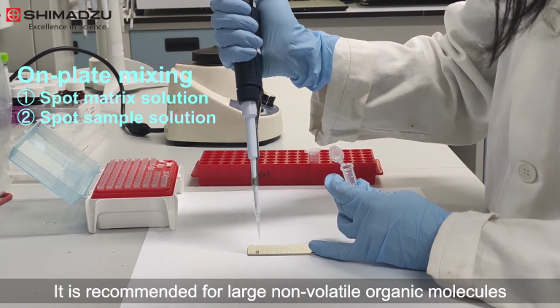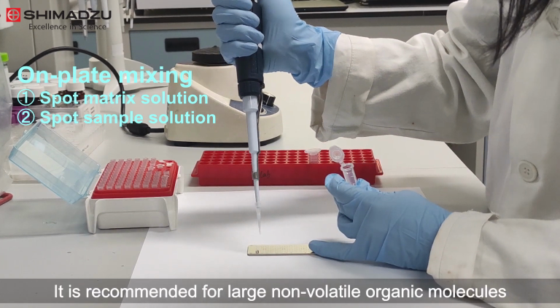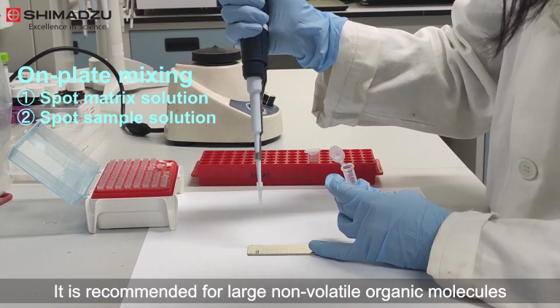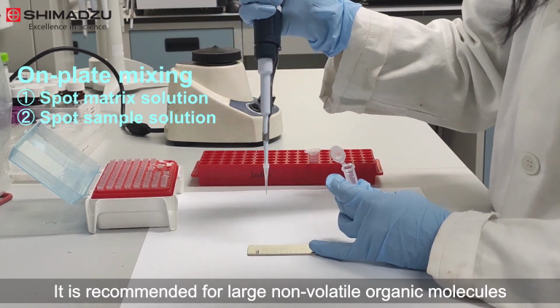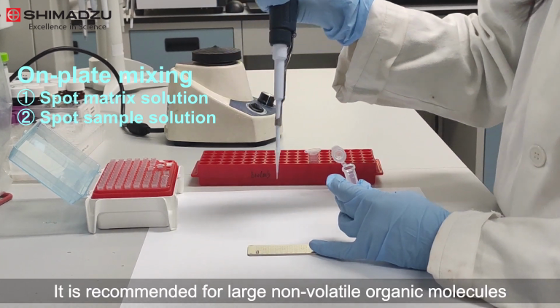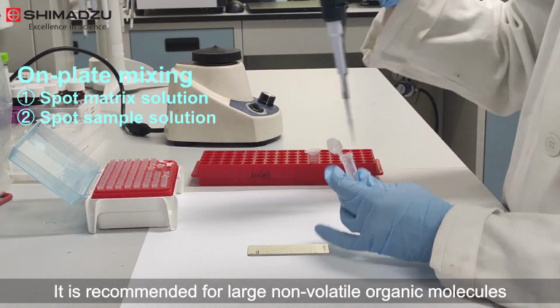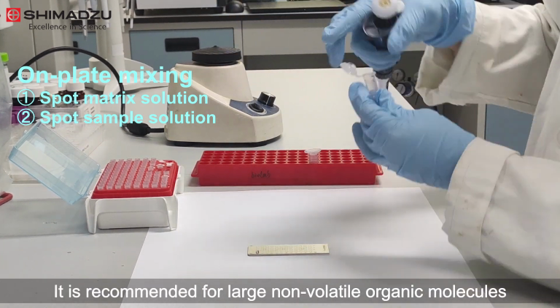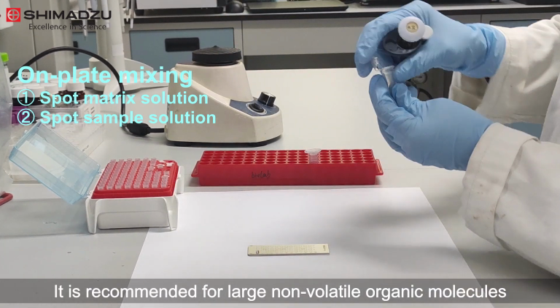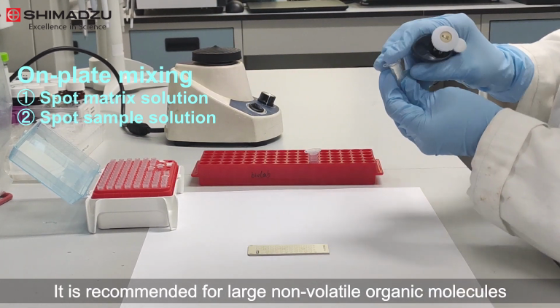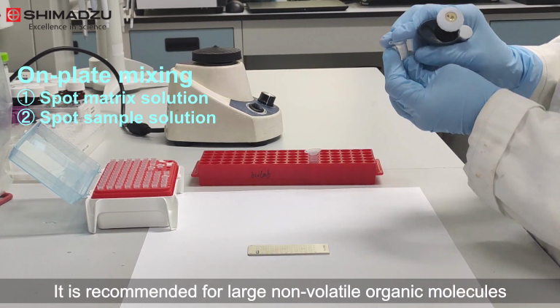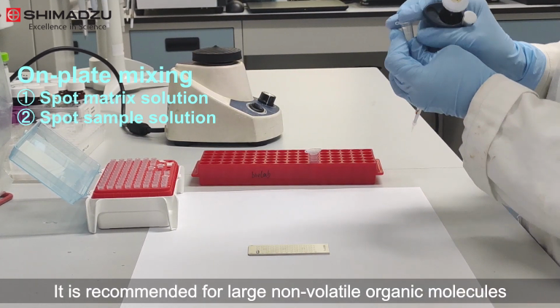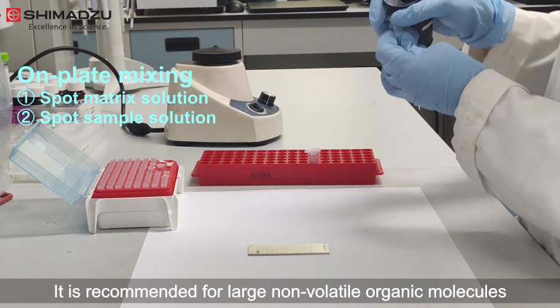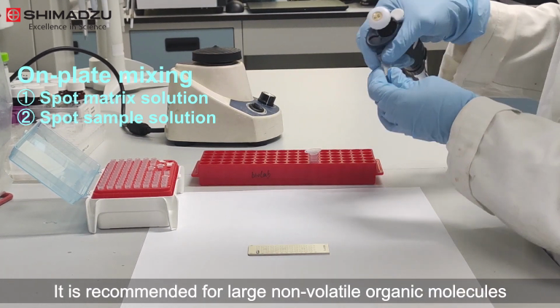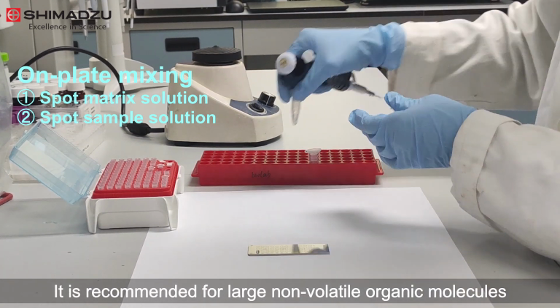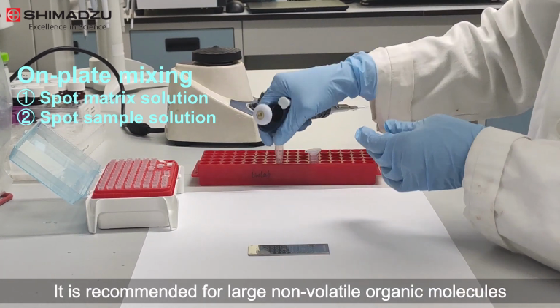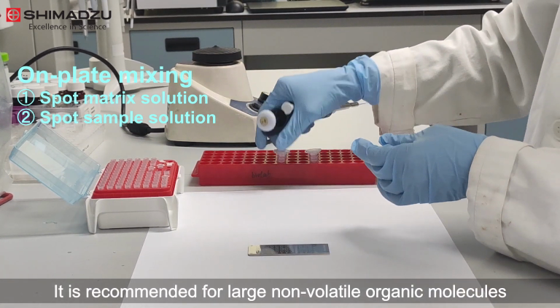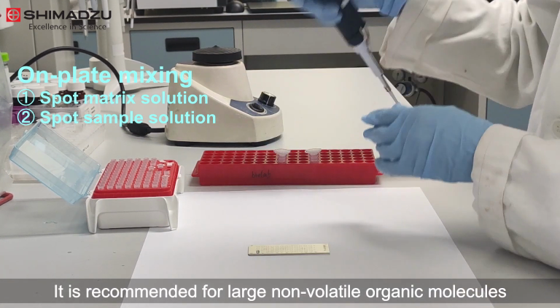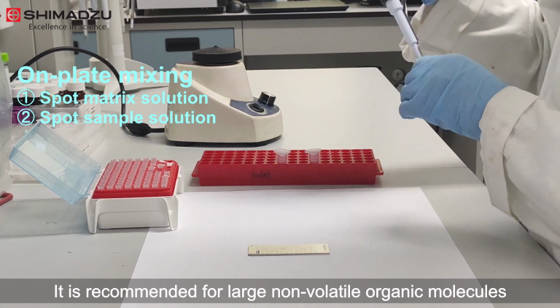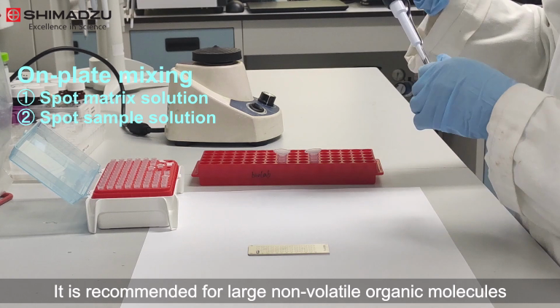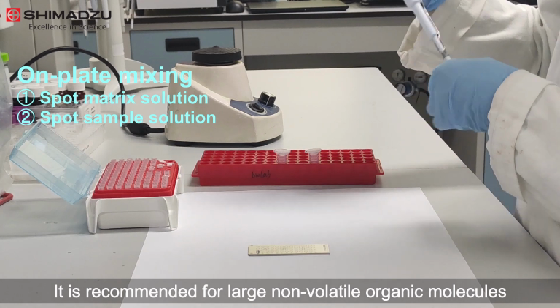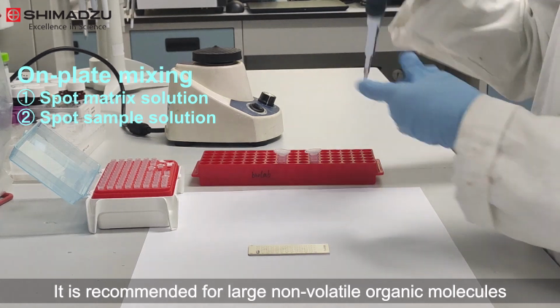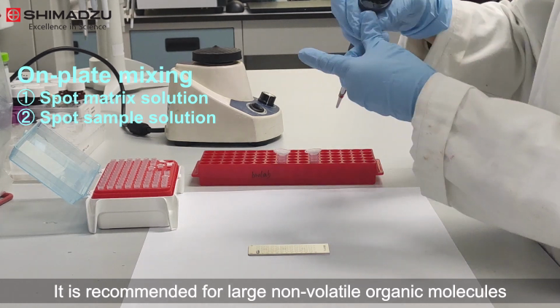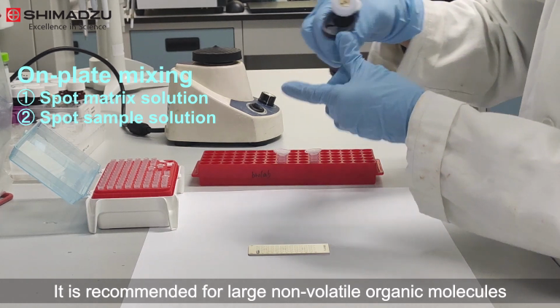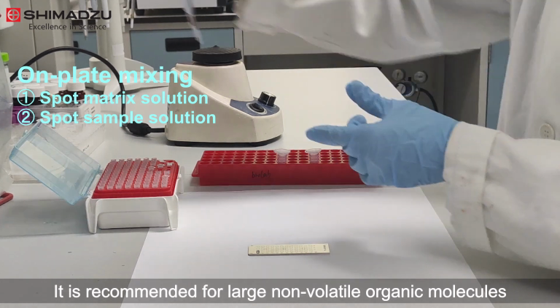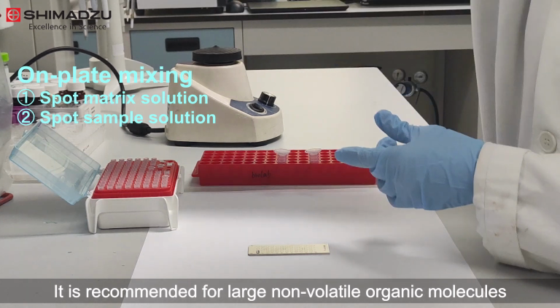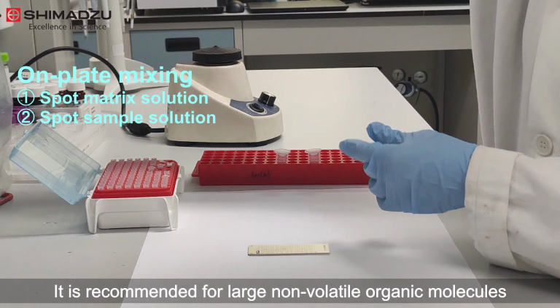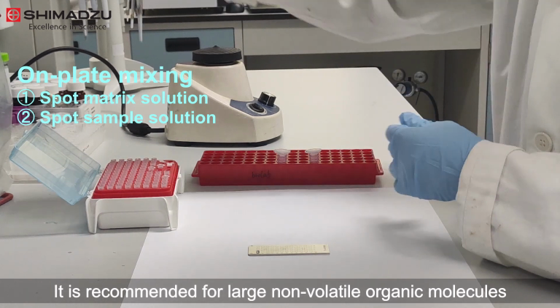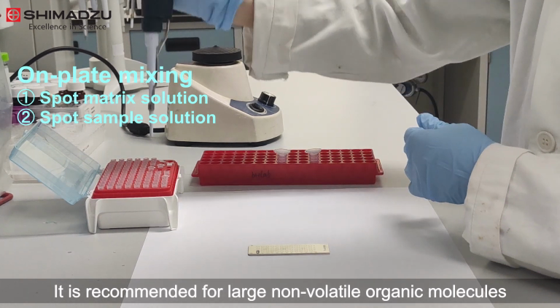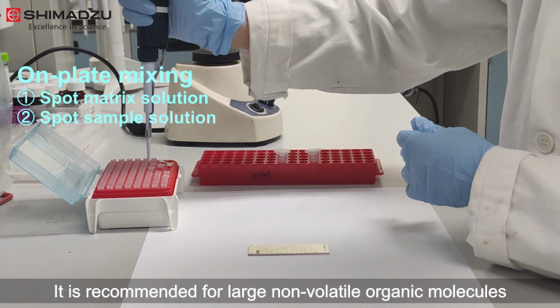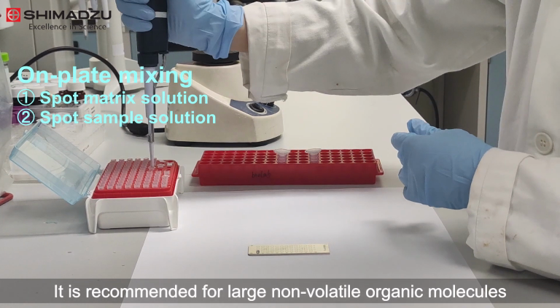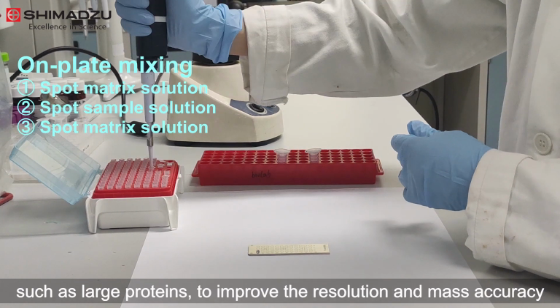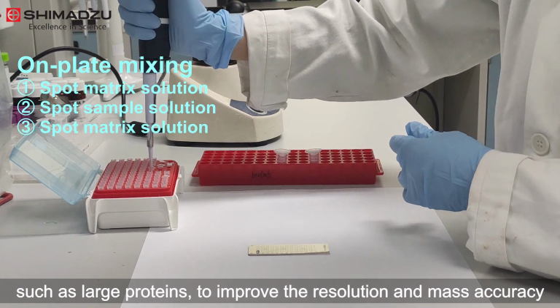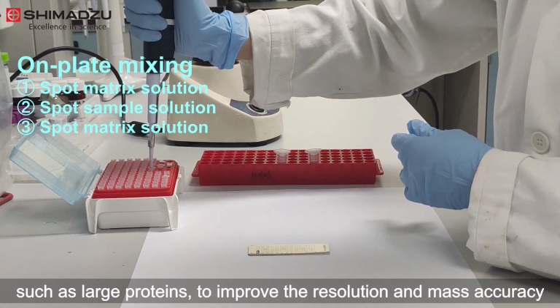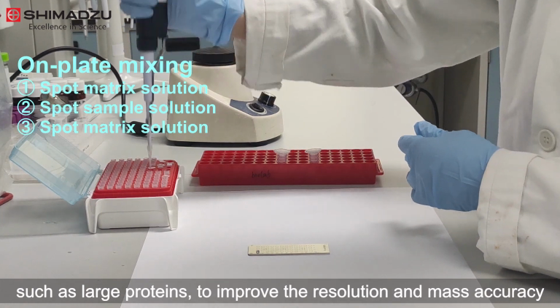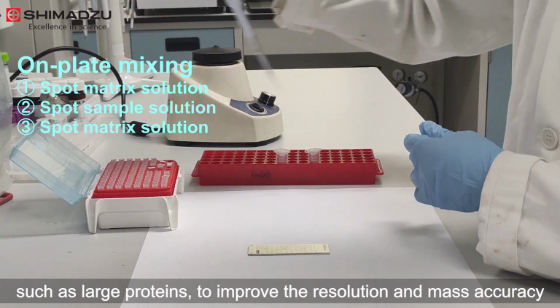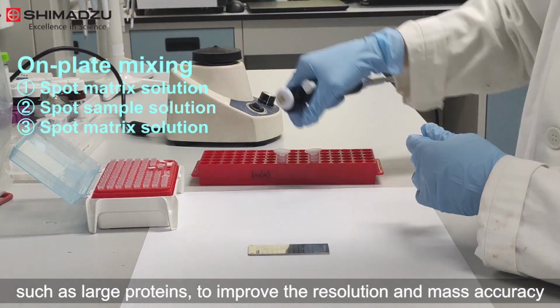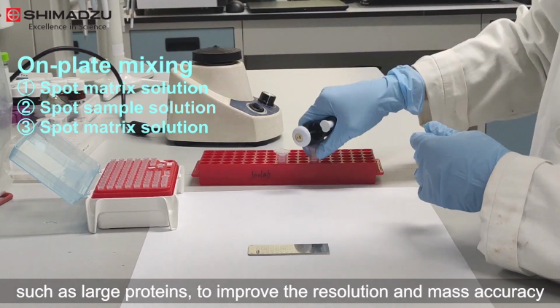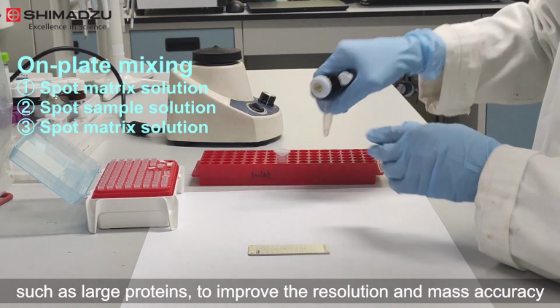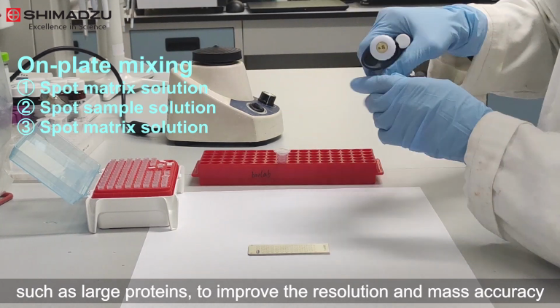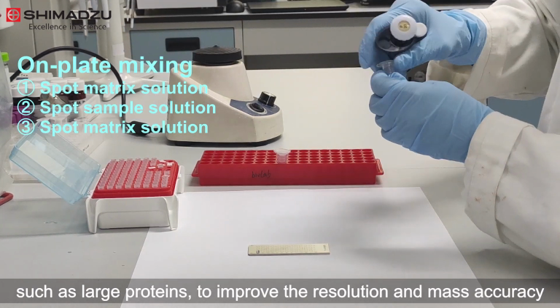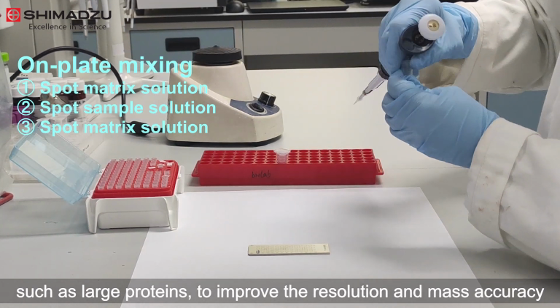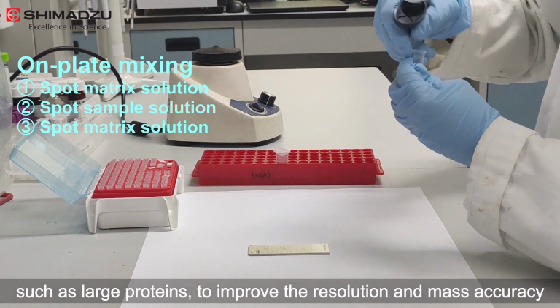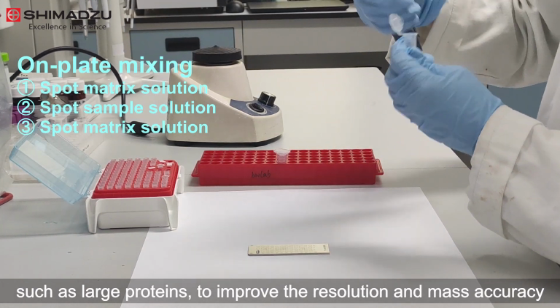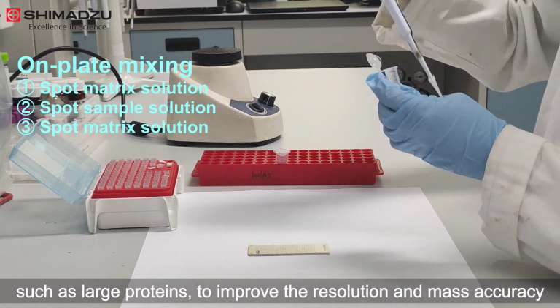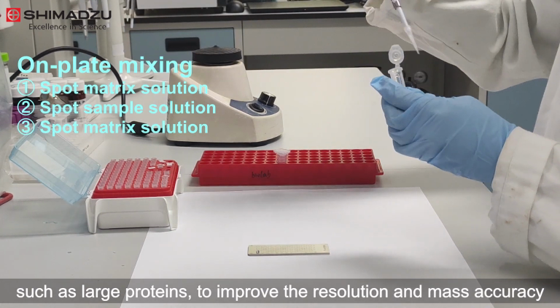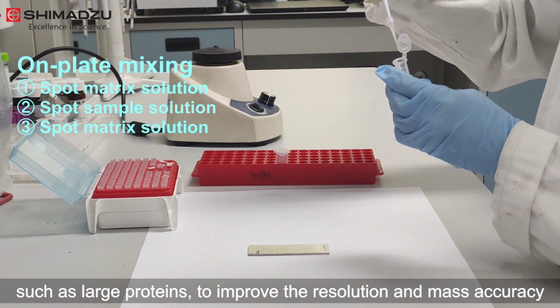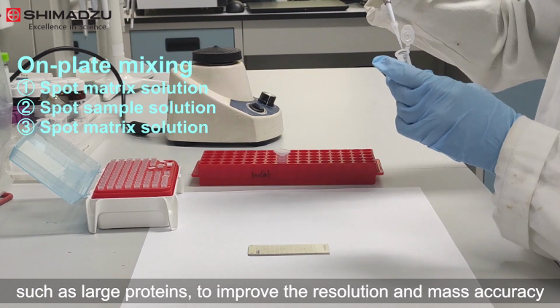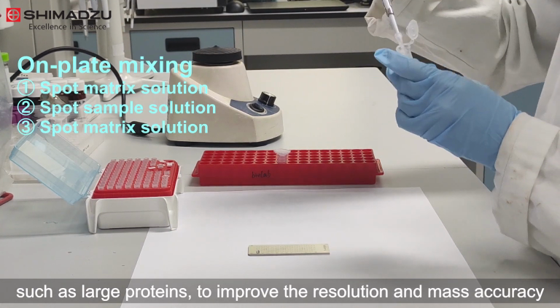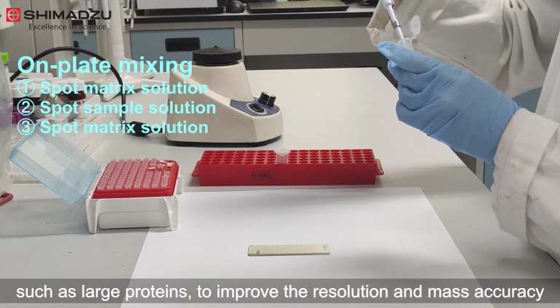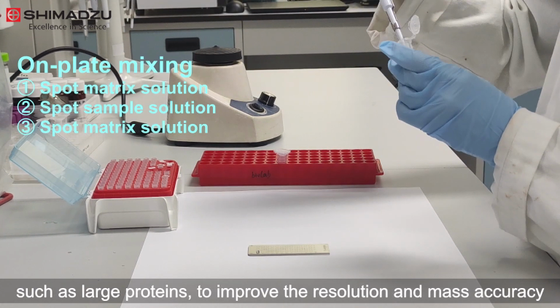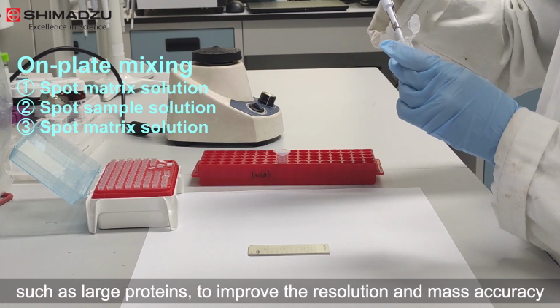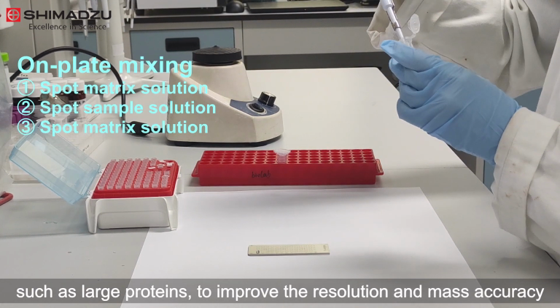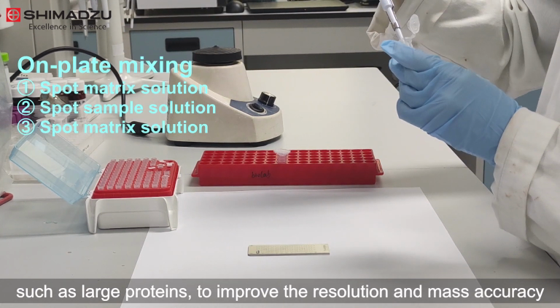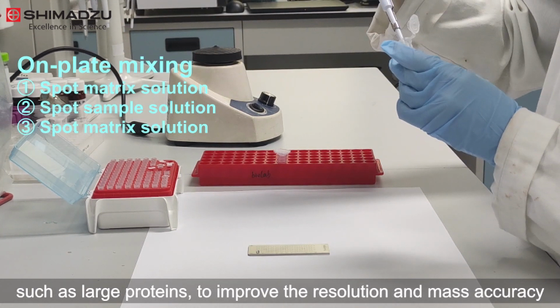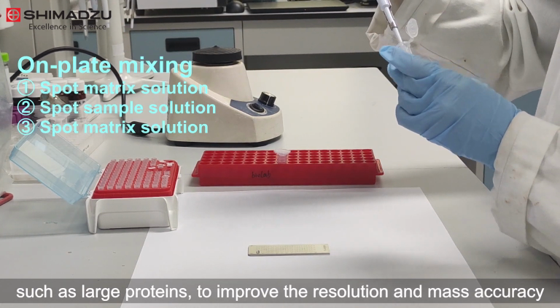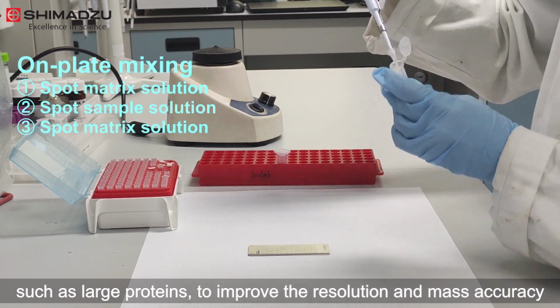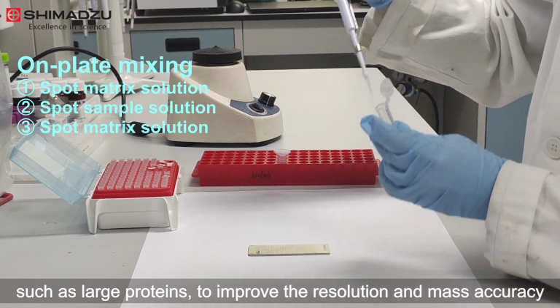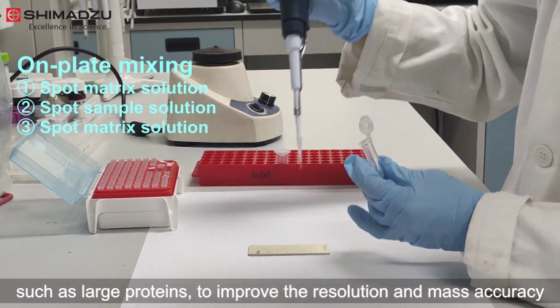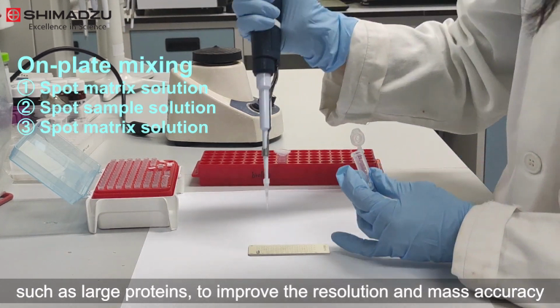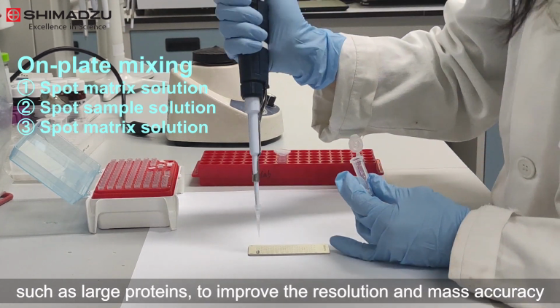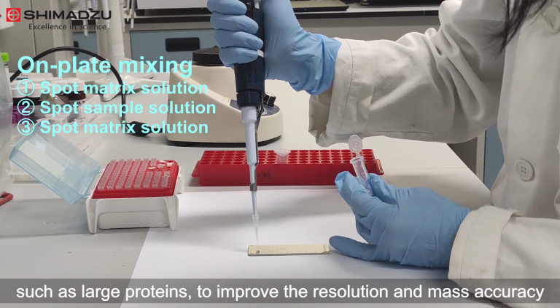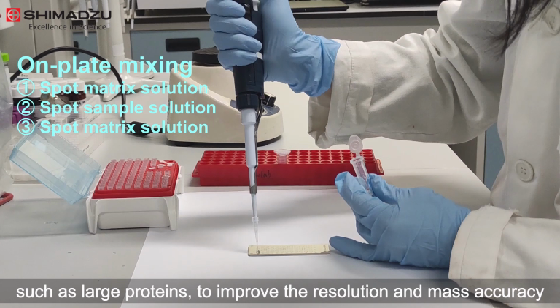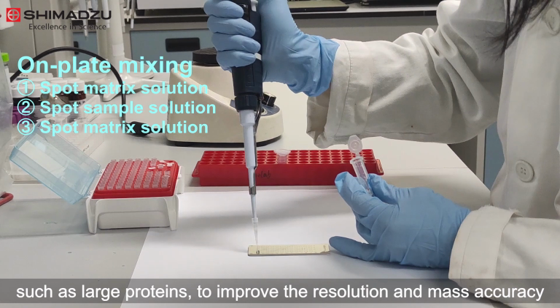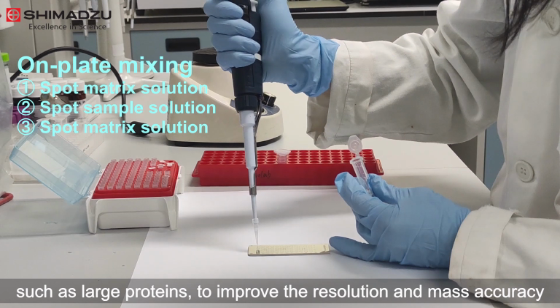The sandwich method is recommended for large non-volatile organic molecules, such as large proteins, to improve the resolution and mass accuracy.